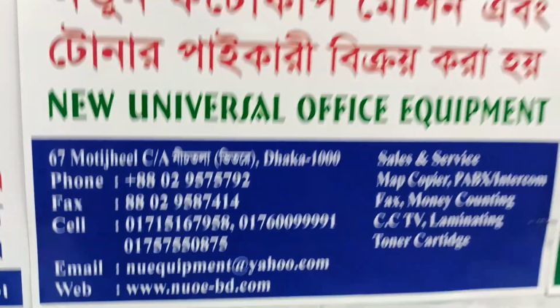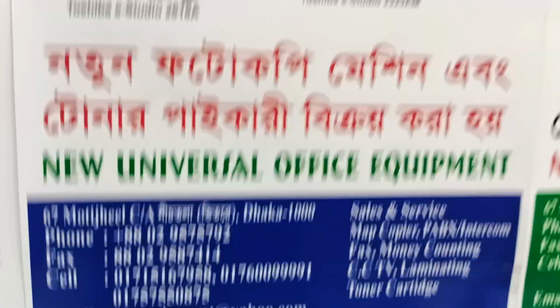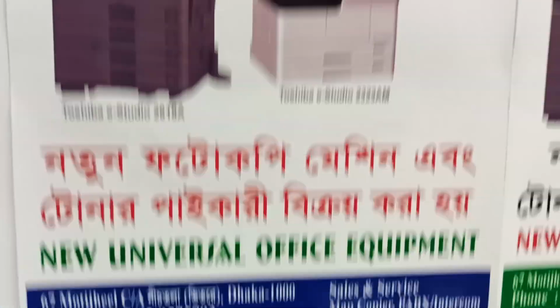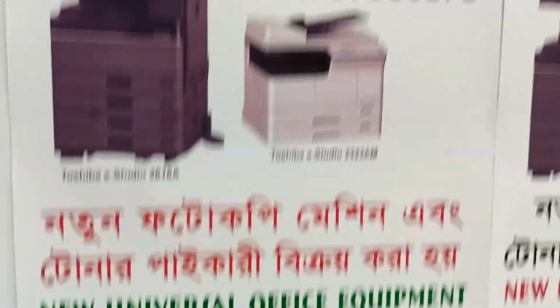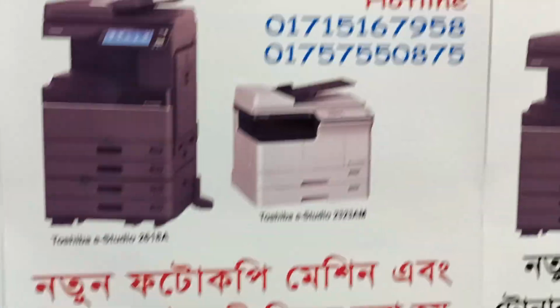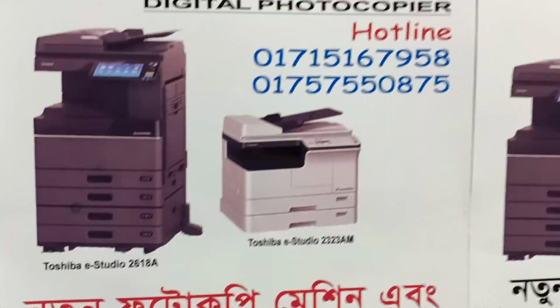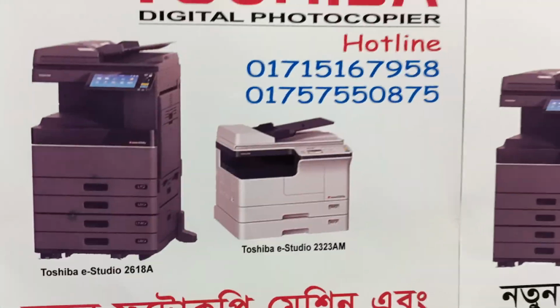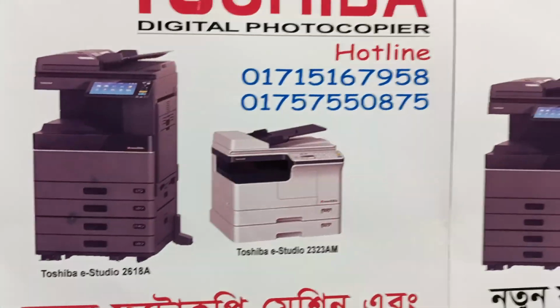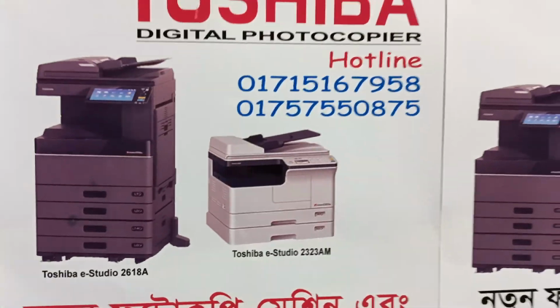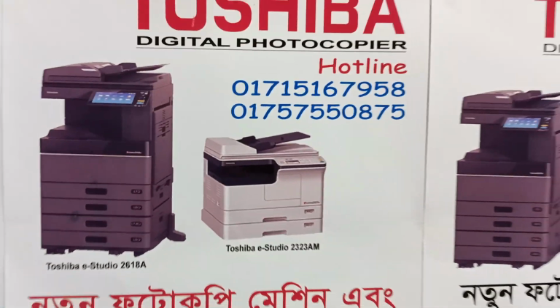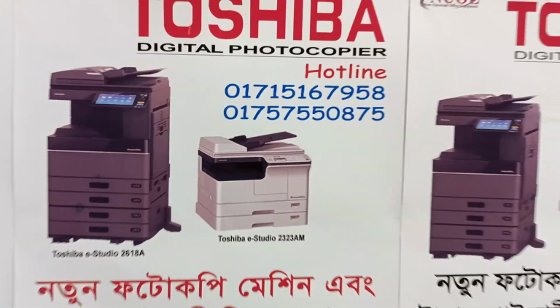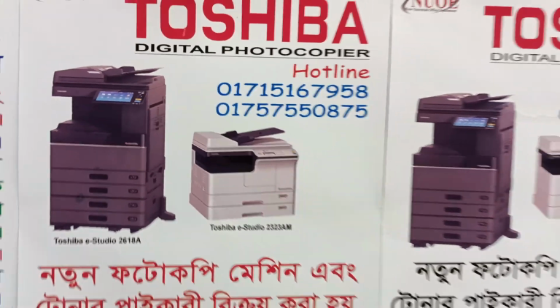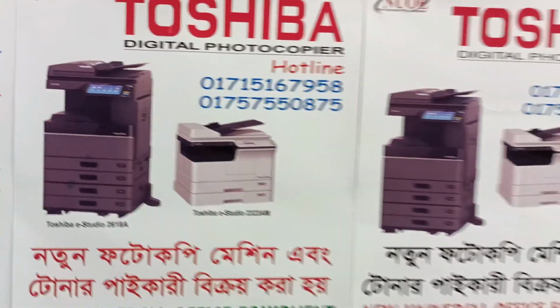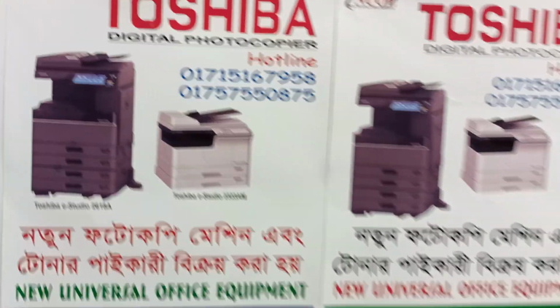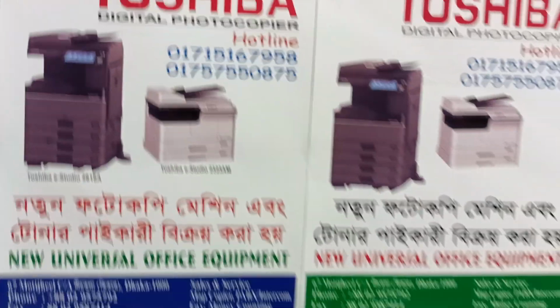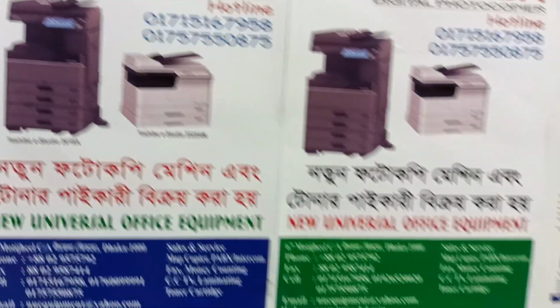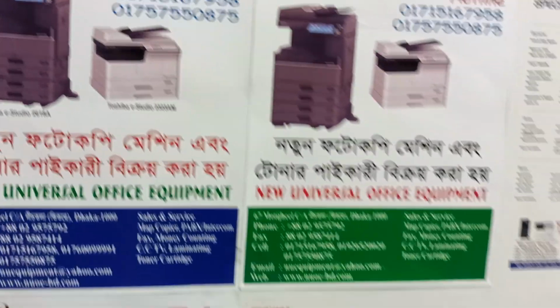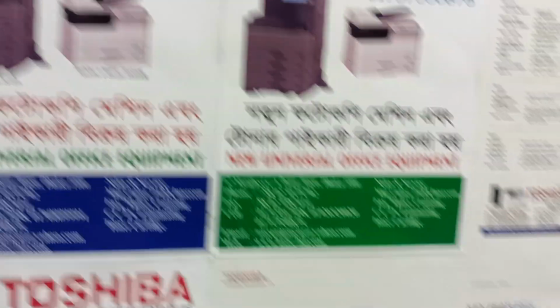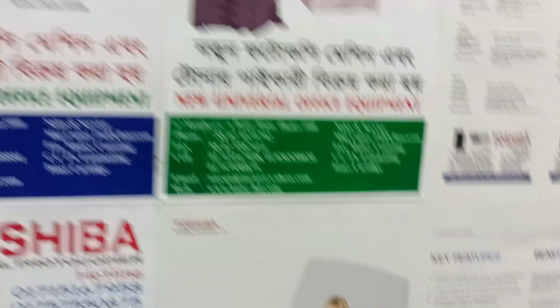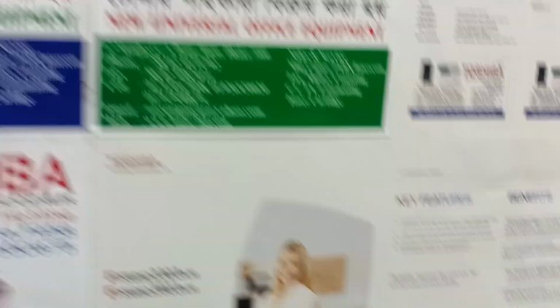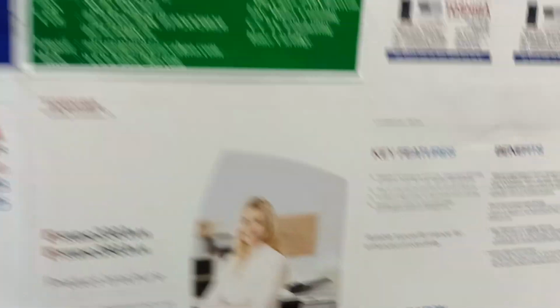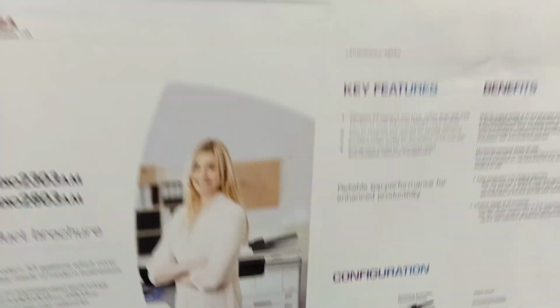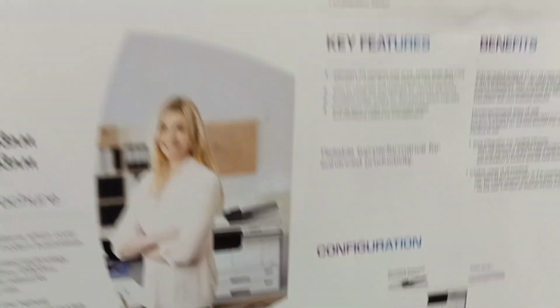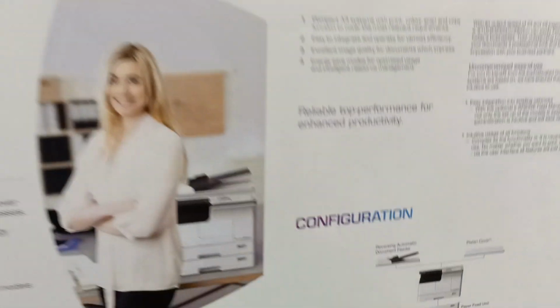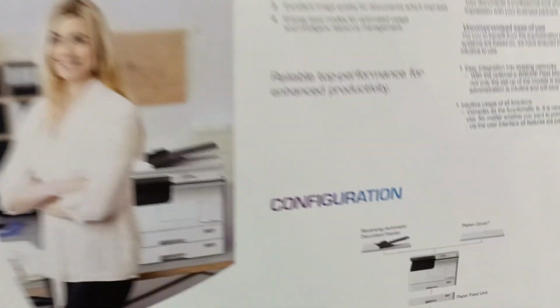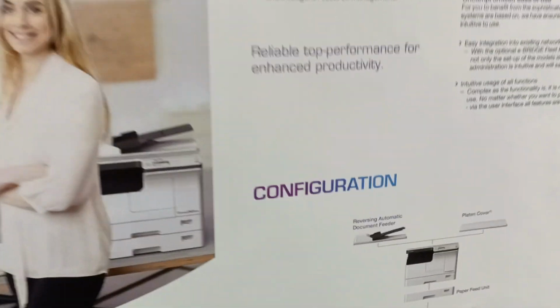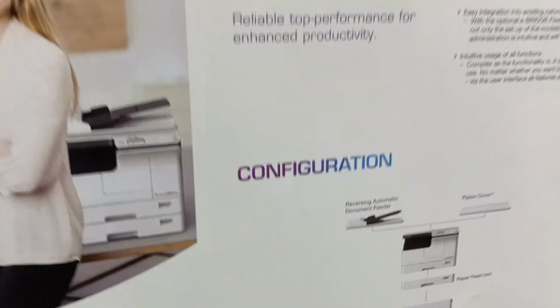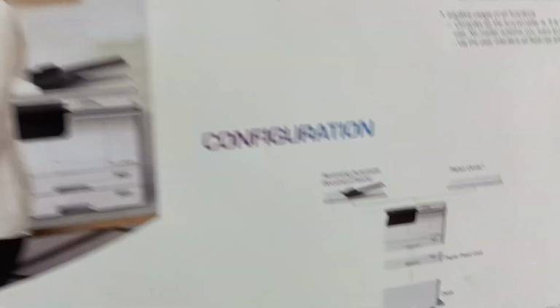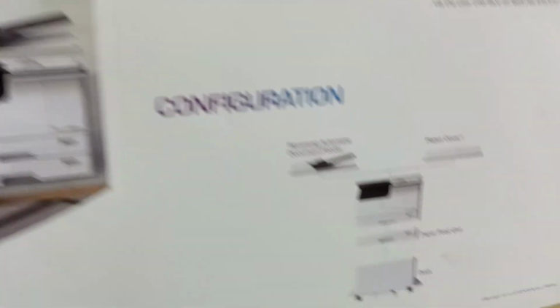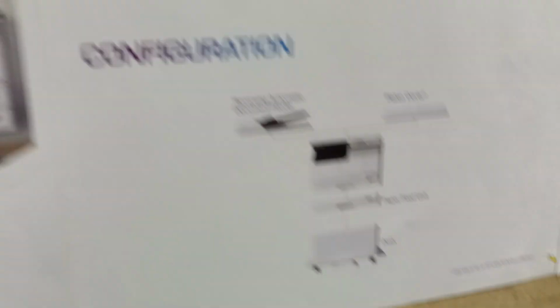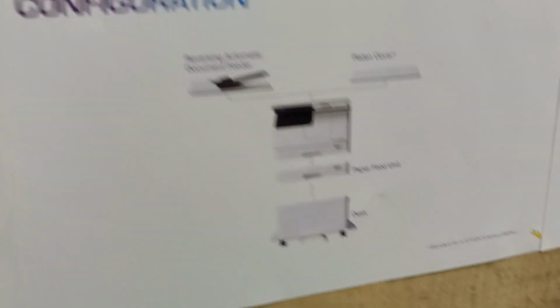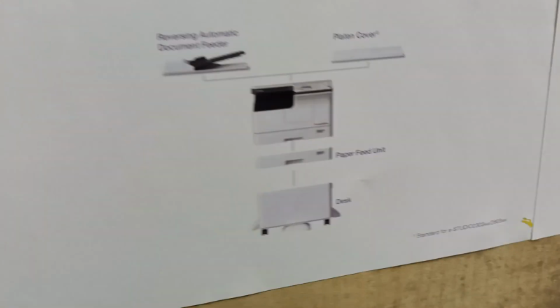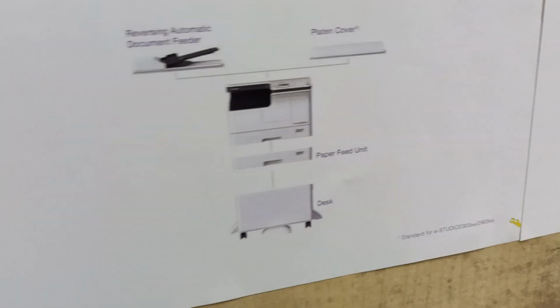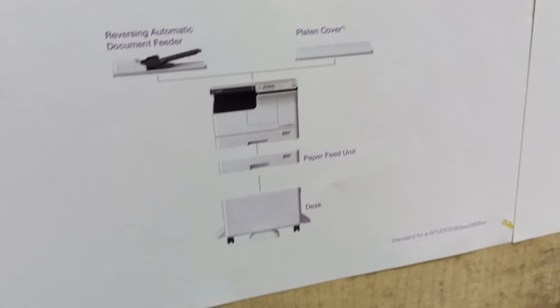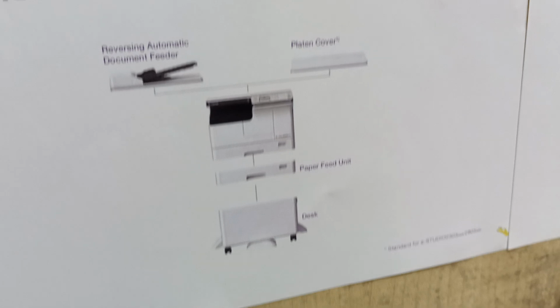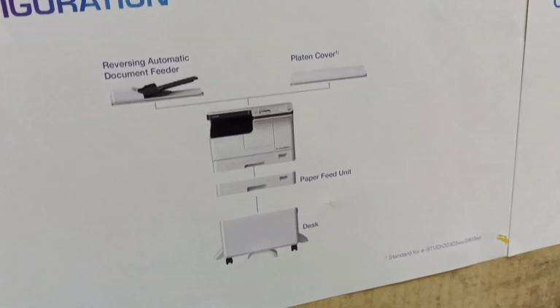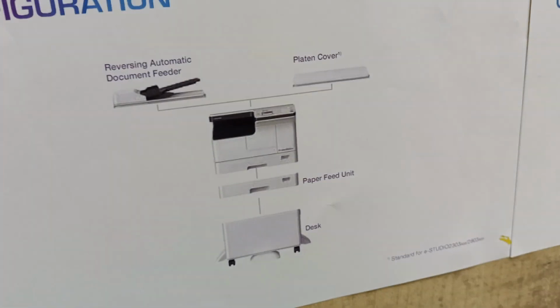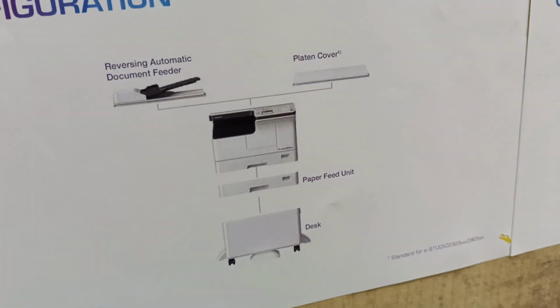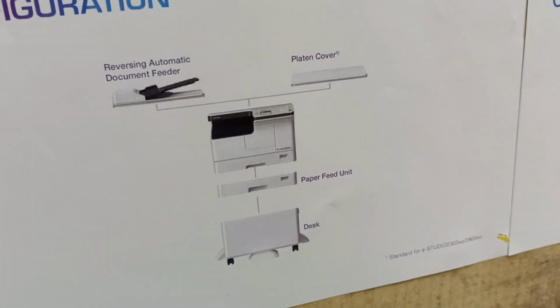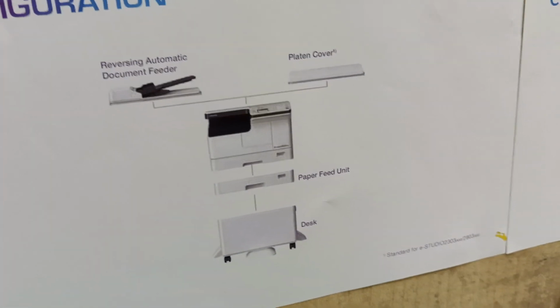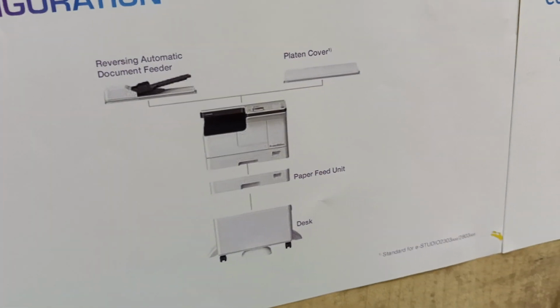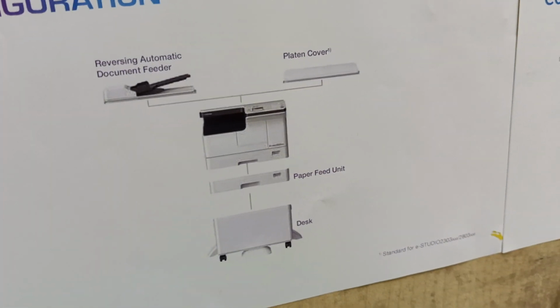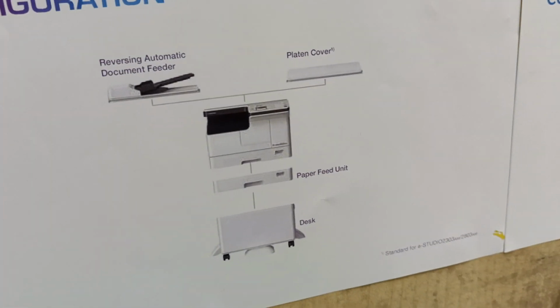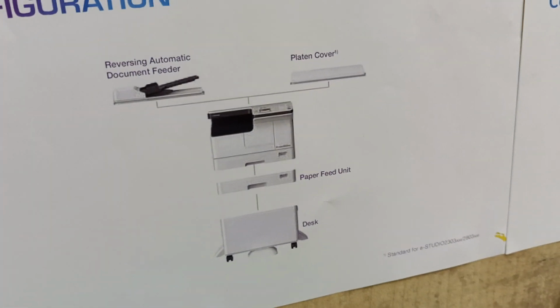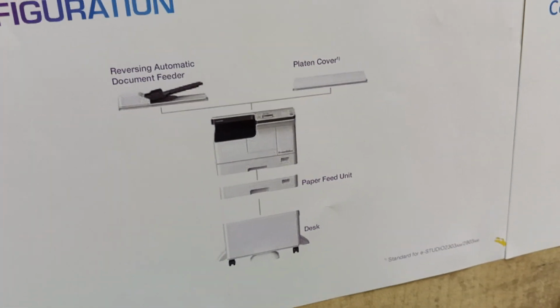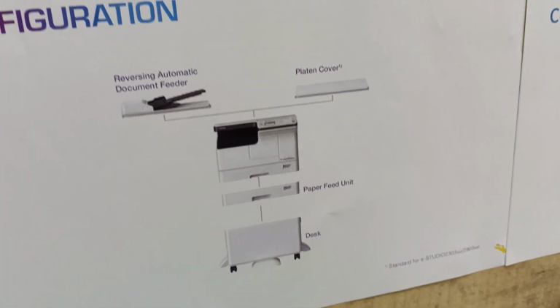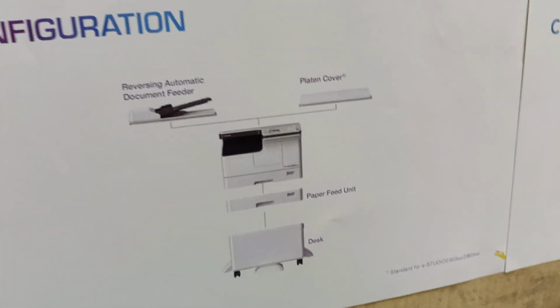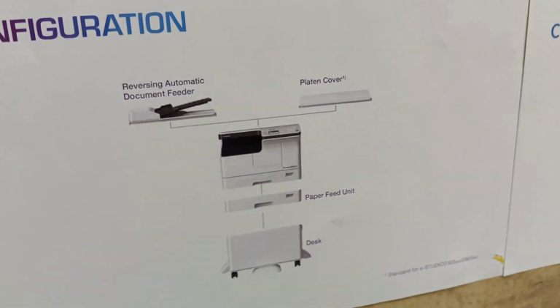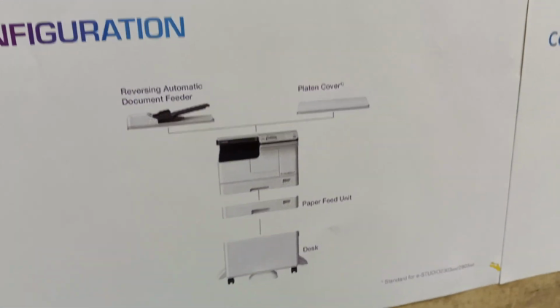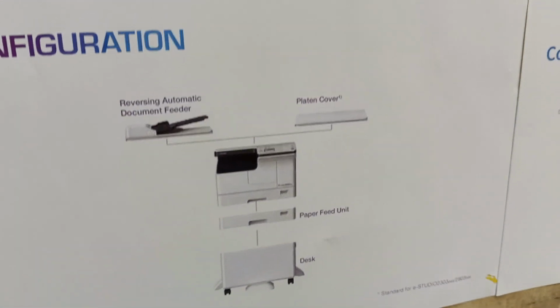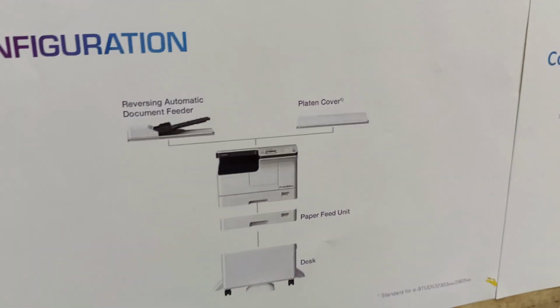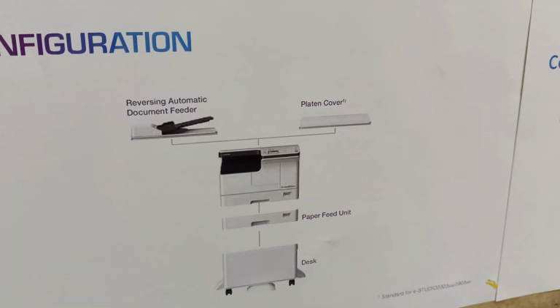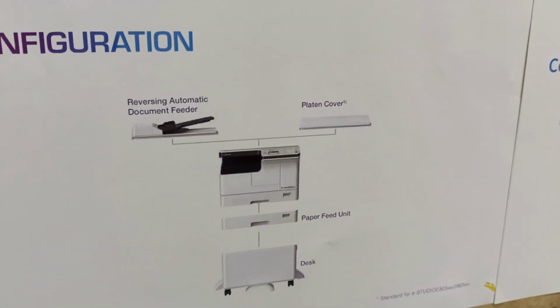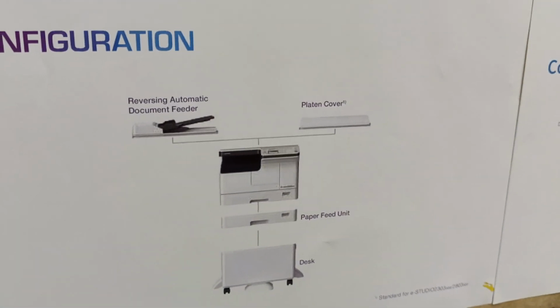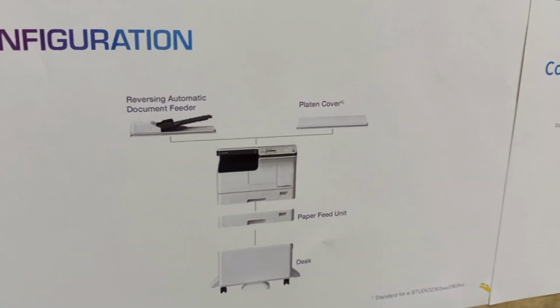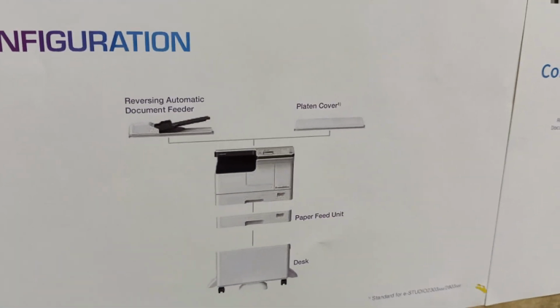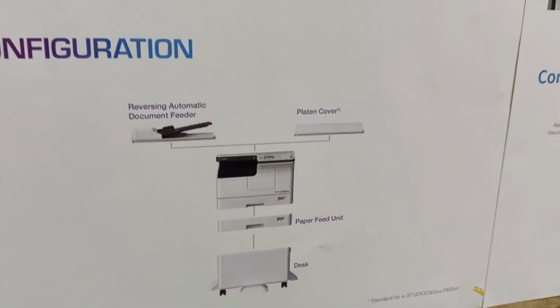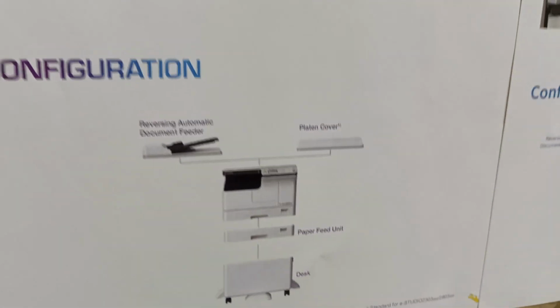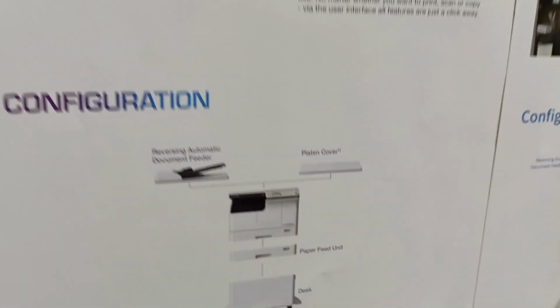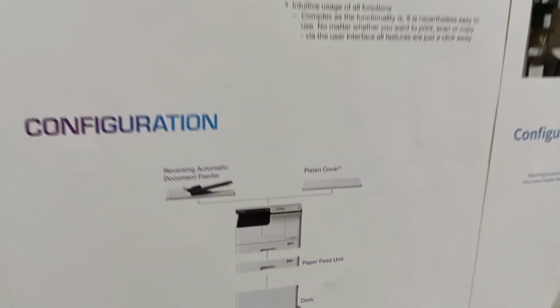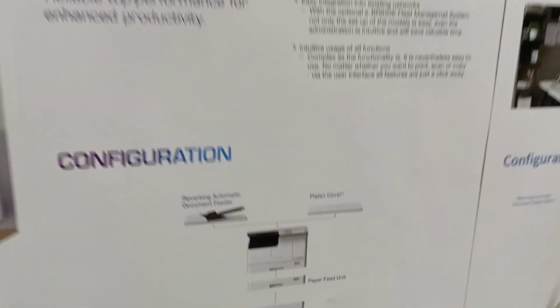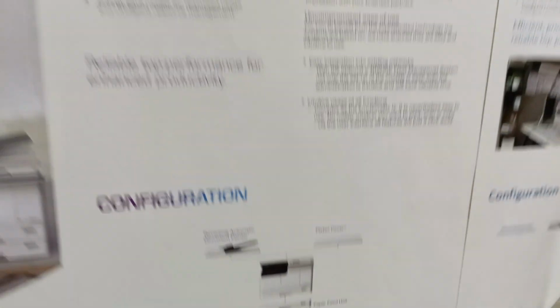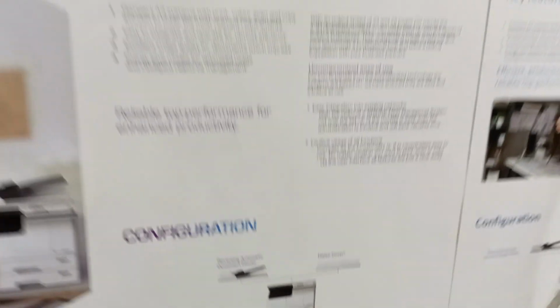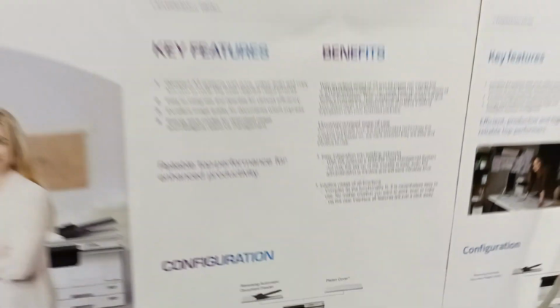This is a mobile number and basic machine. Tolley, top cover, RDA etc.